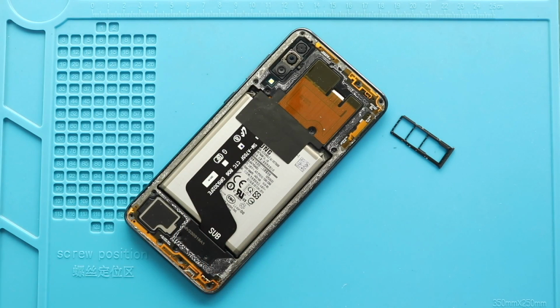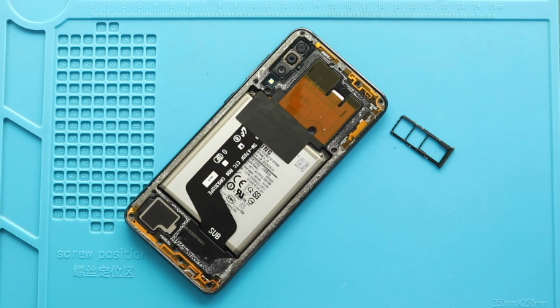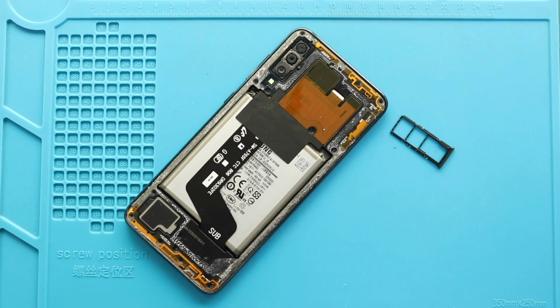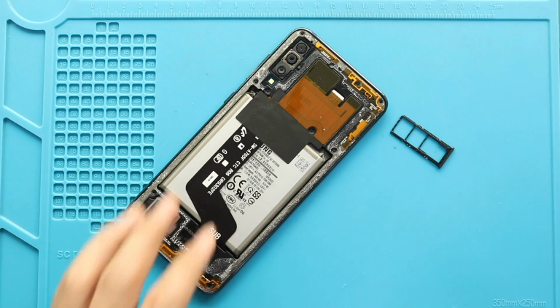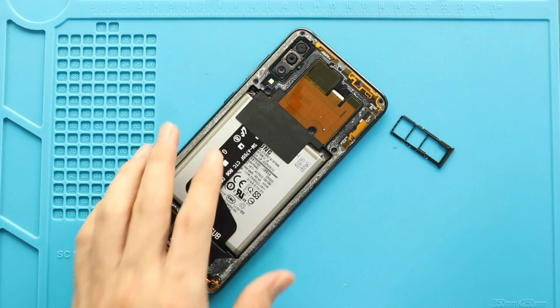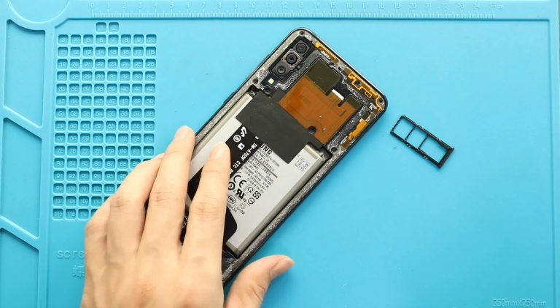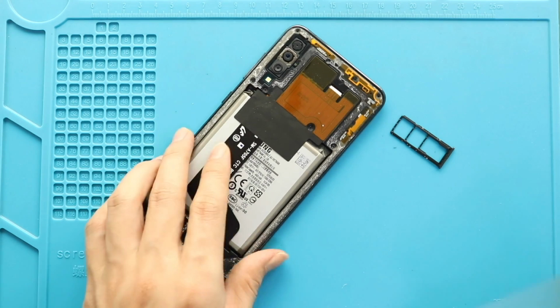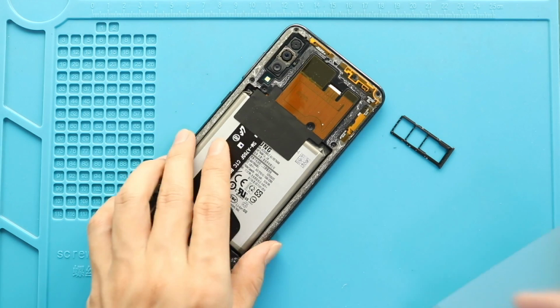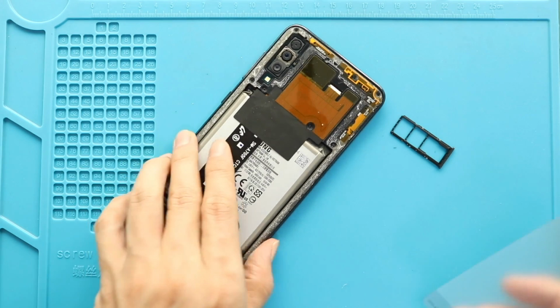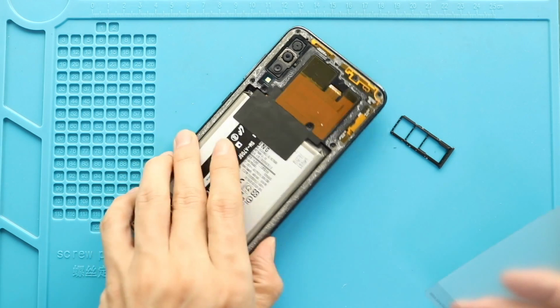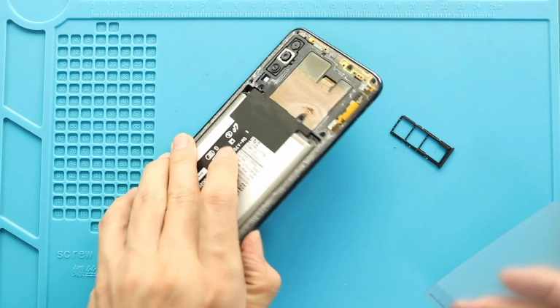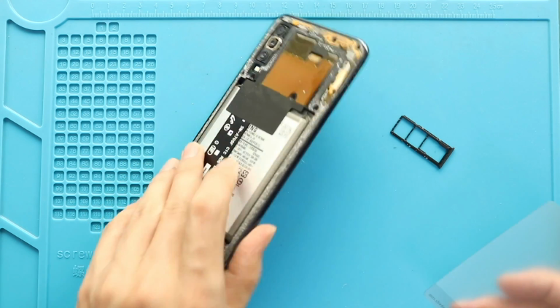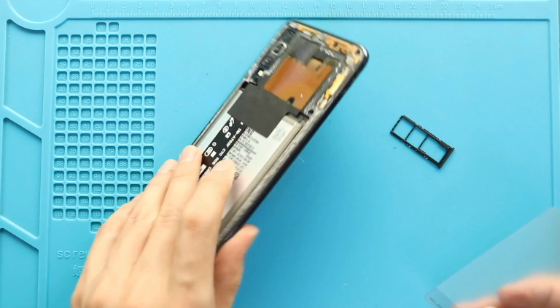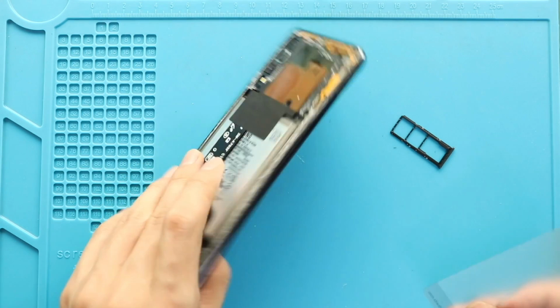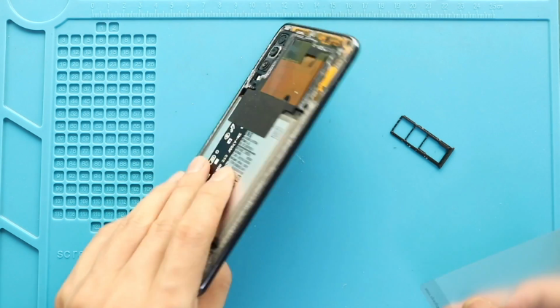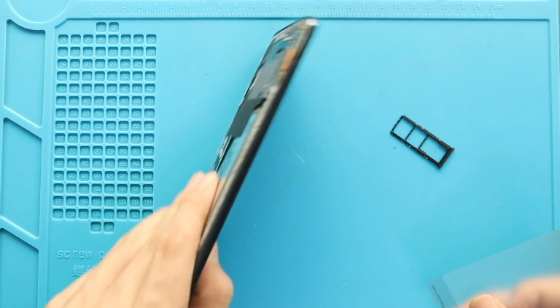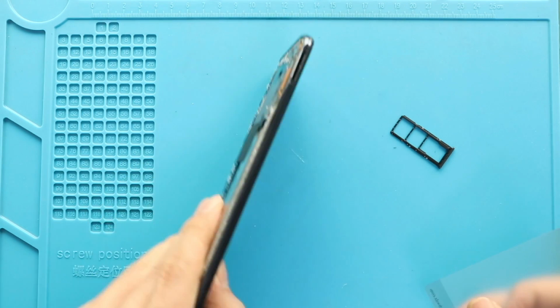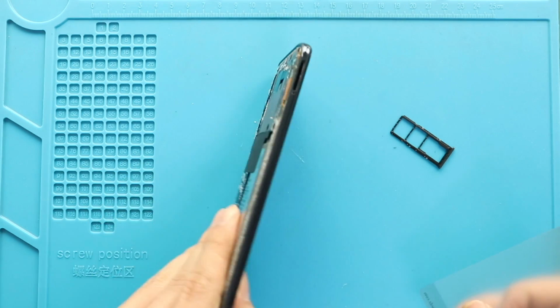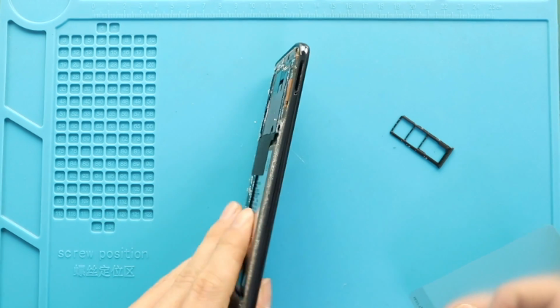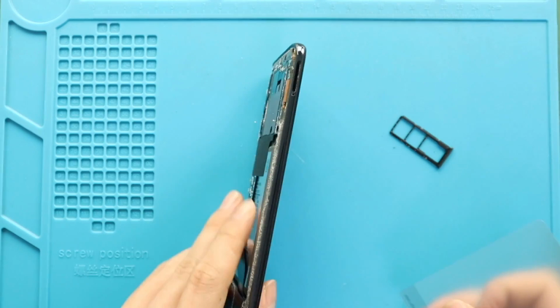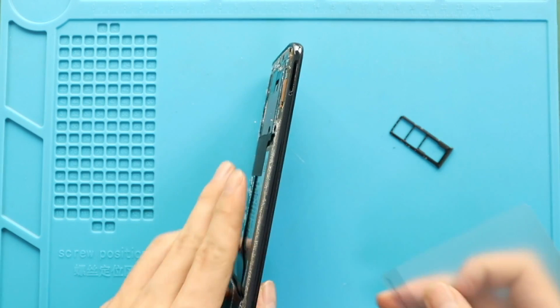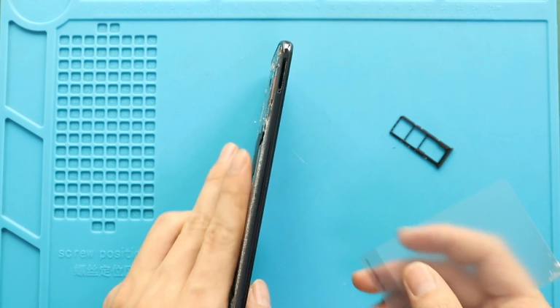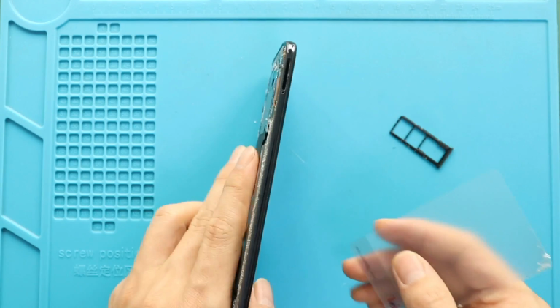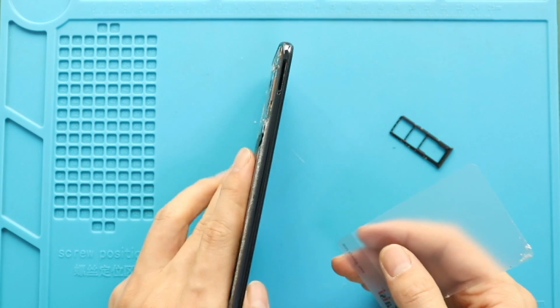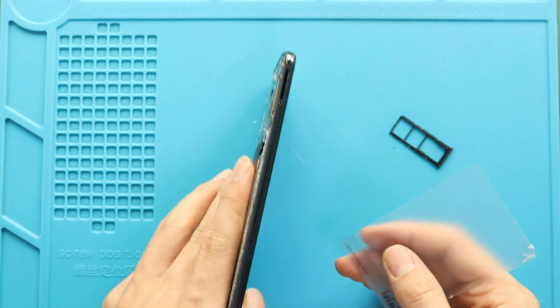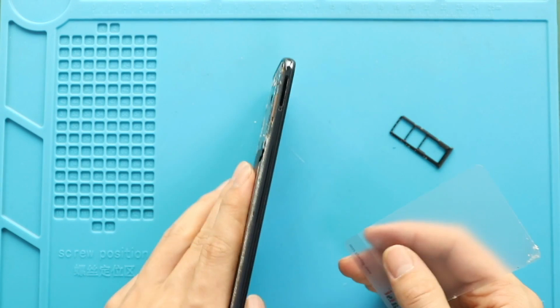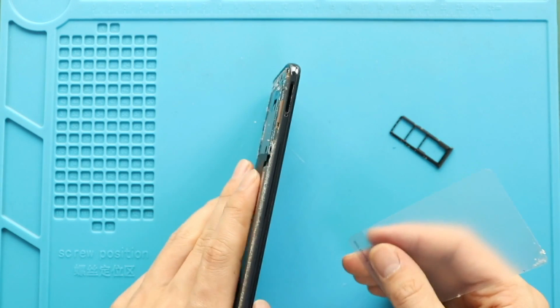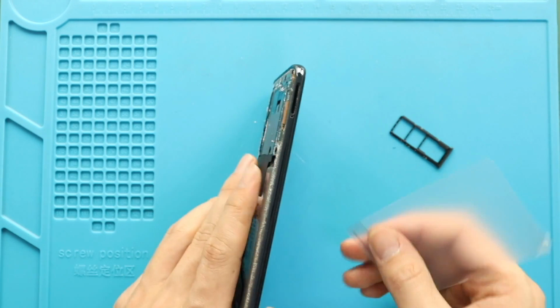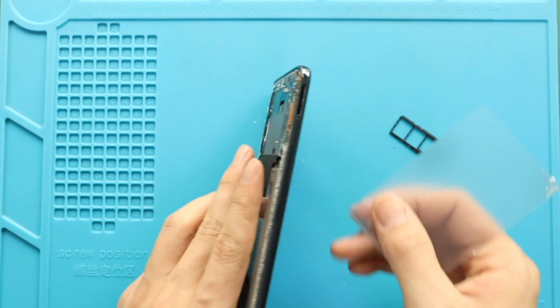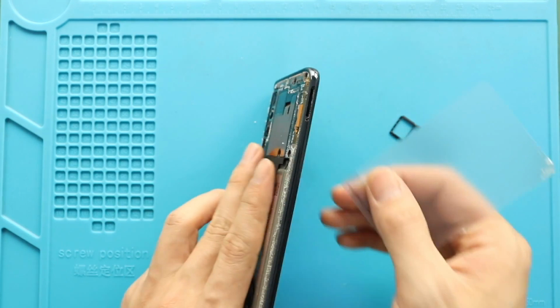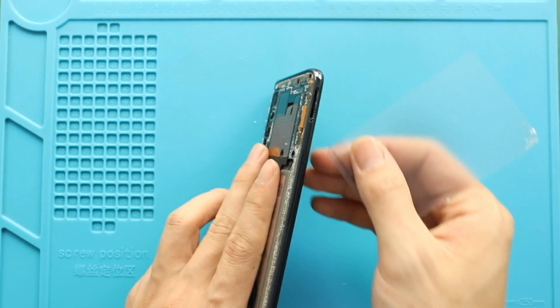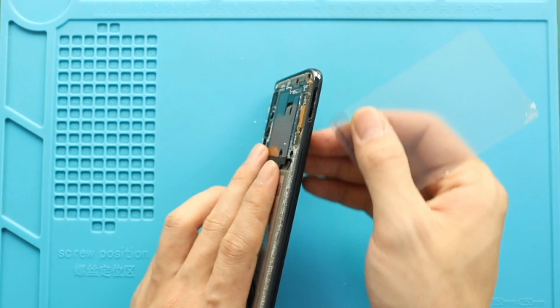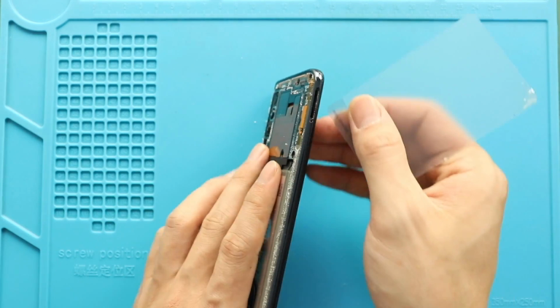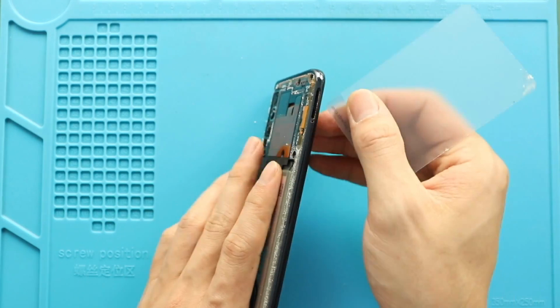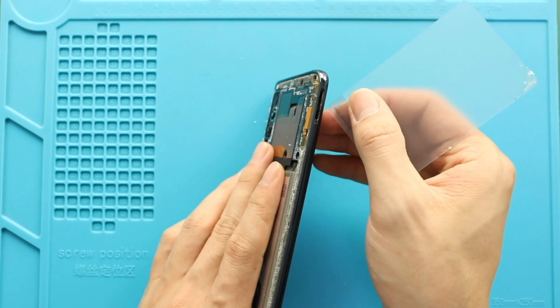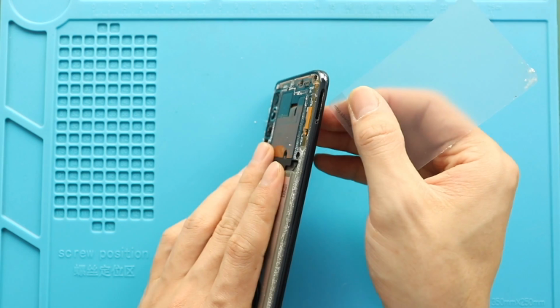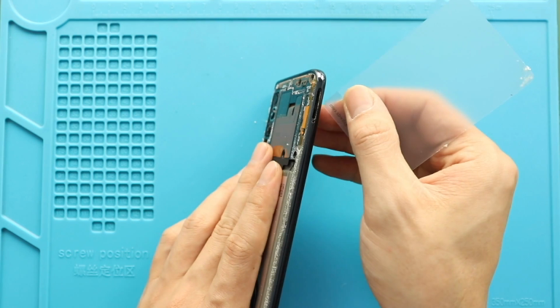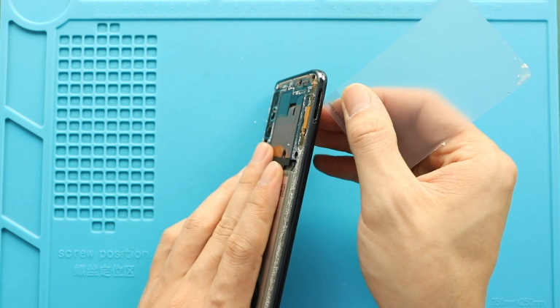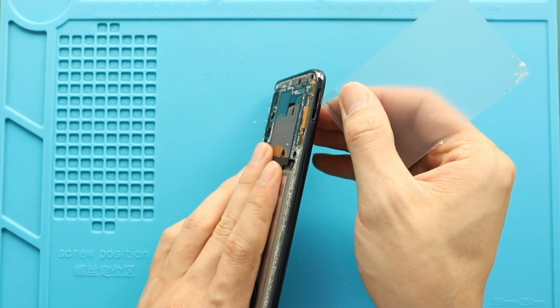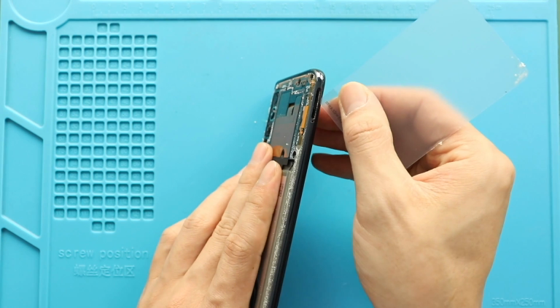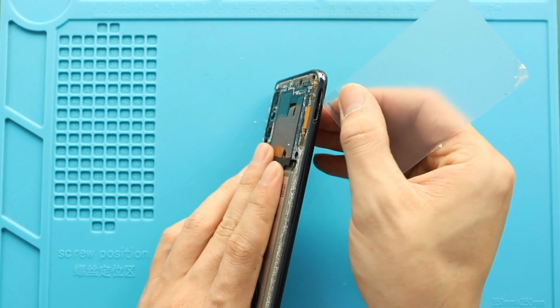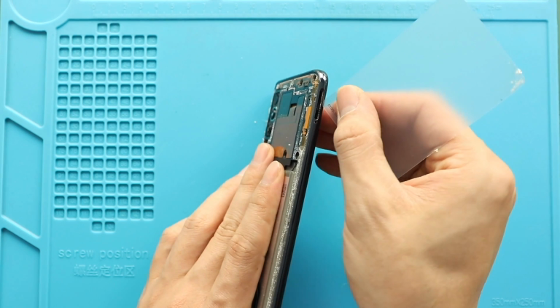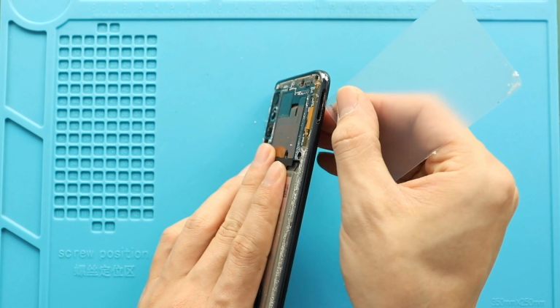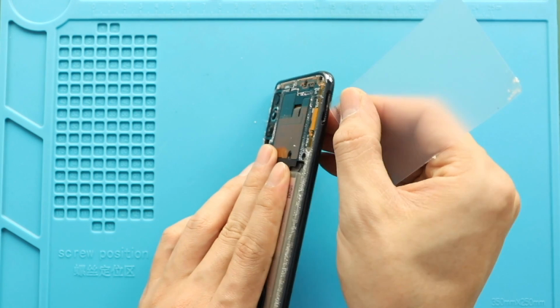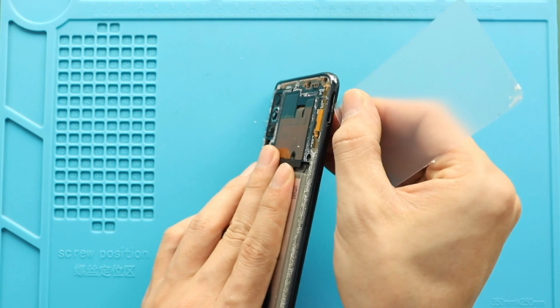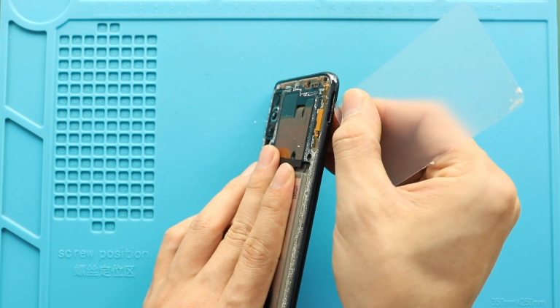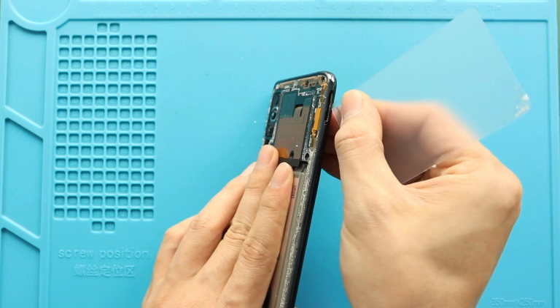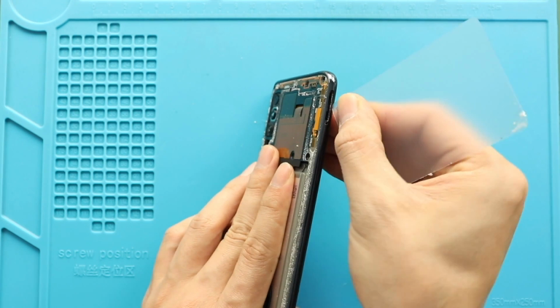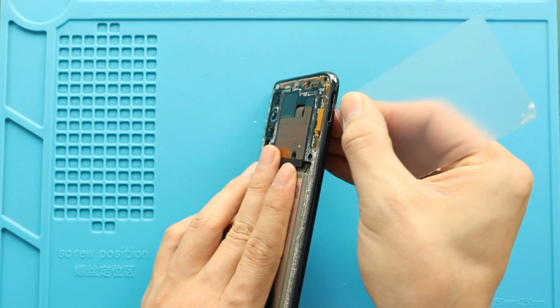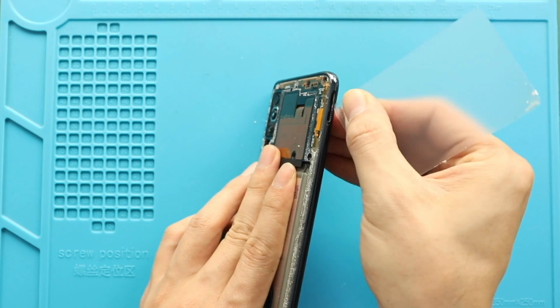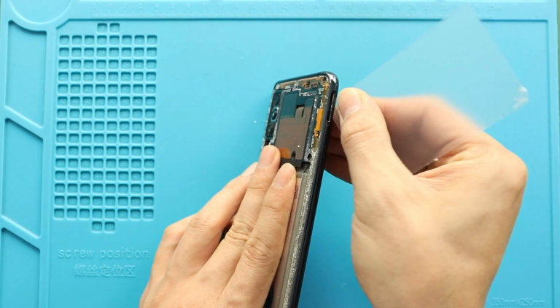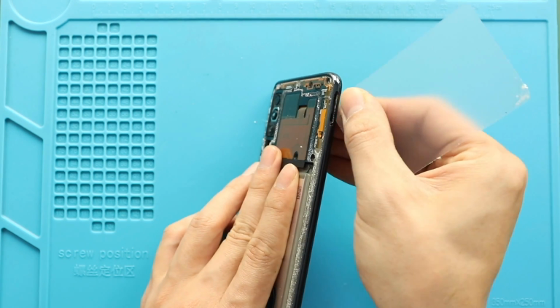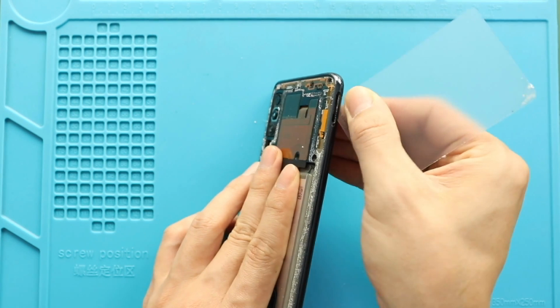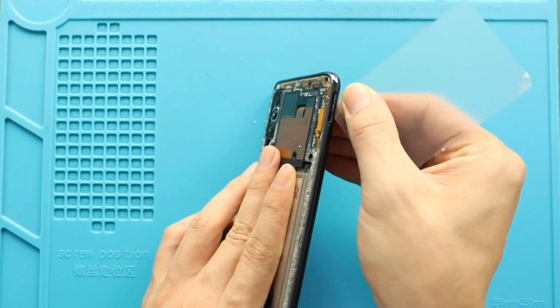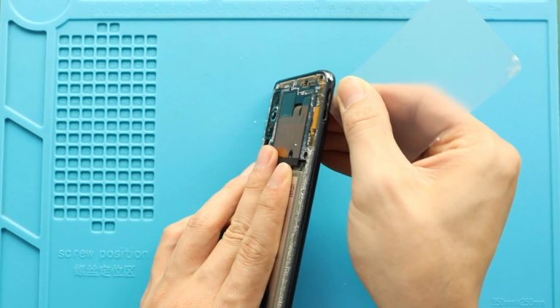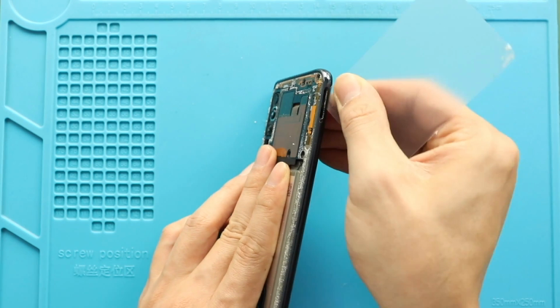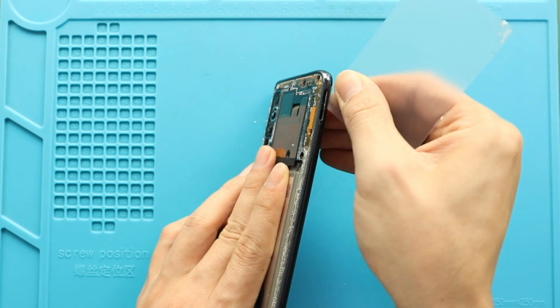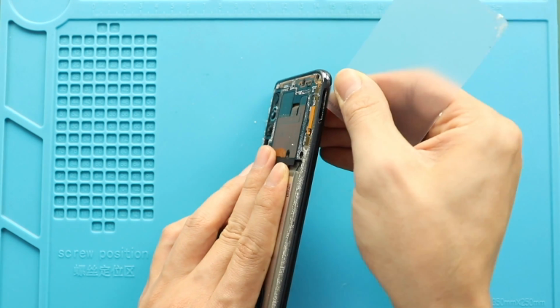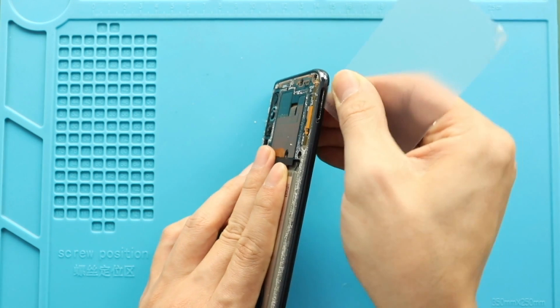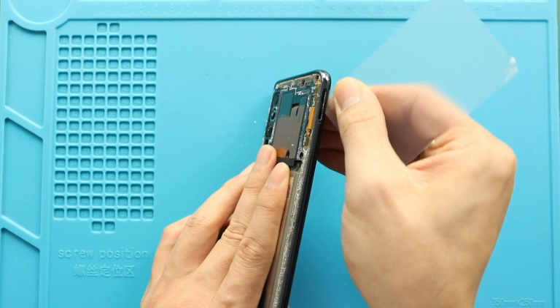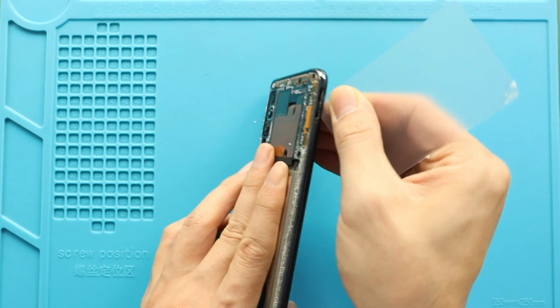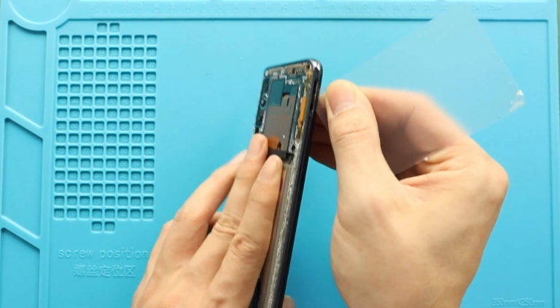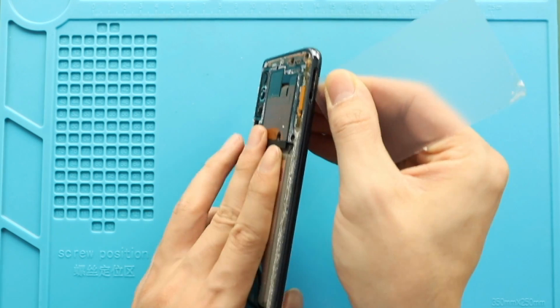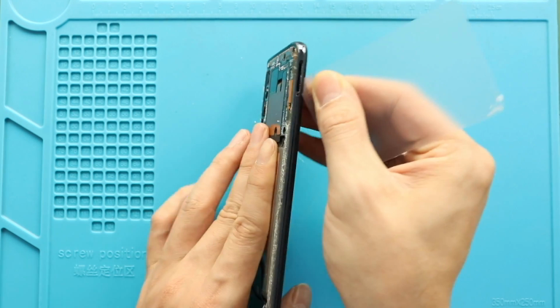Using a plastic pry tool, create an opening to separate the back cap frame. Be gentle and work around the edges to disengage the plastic clips.